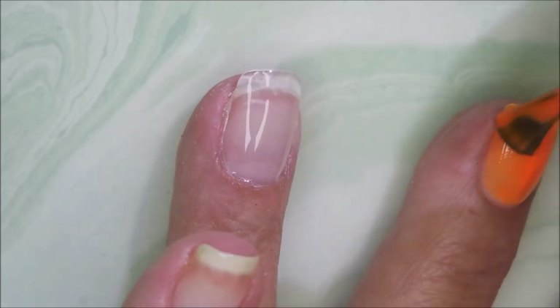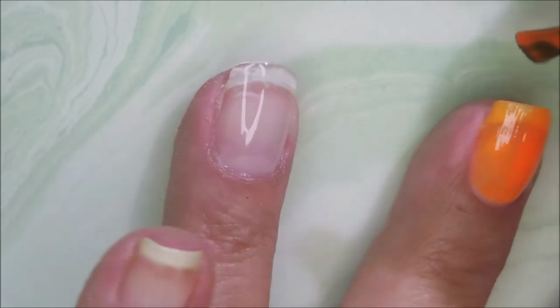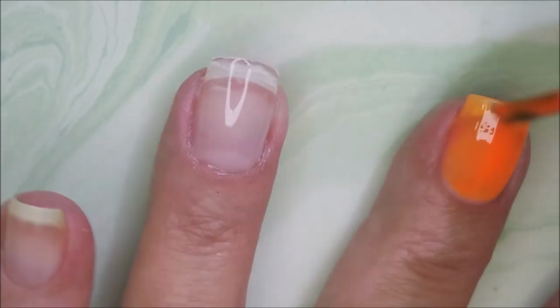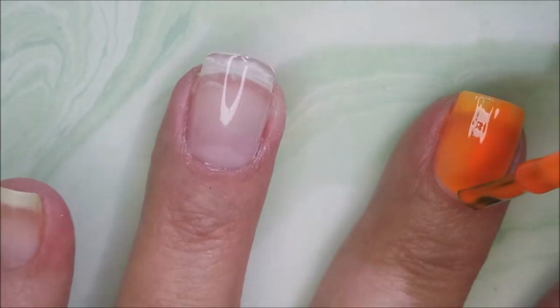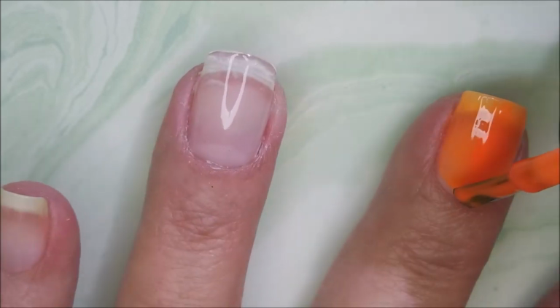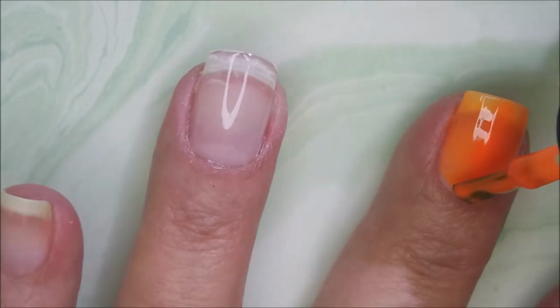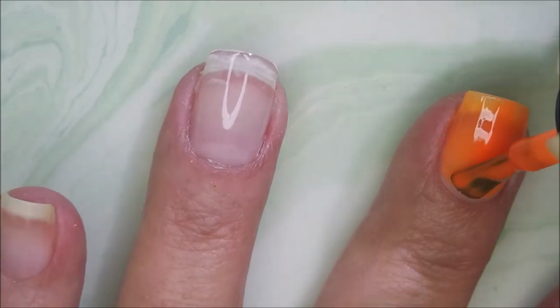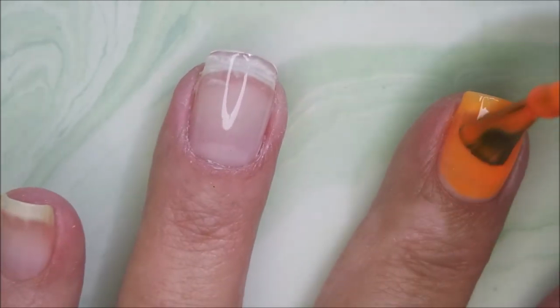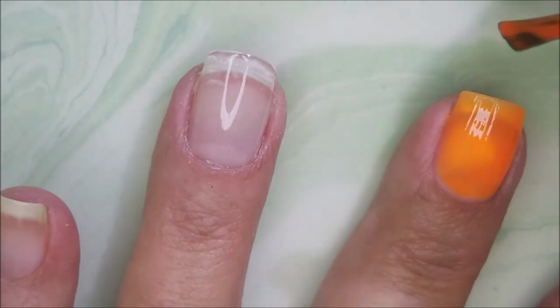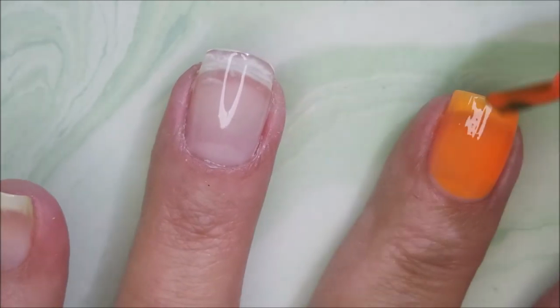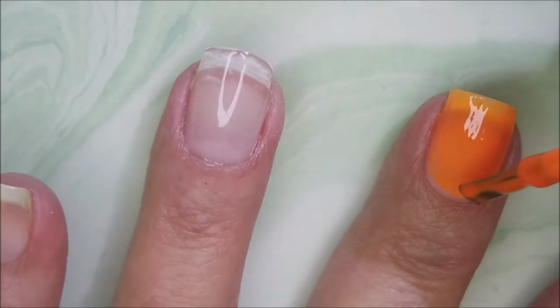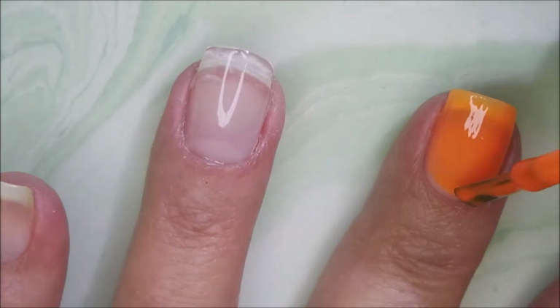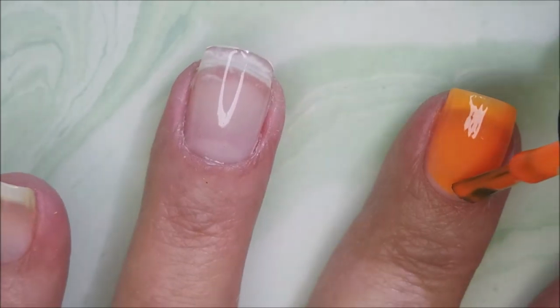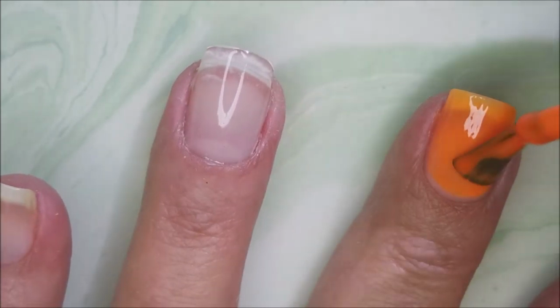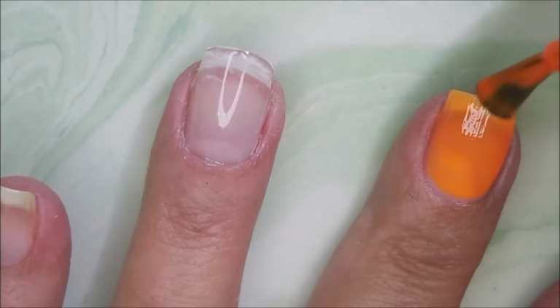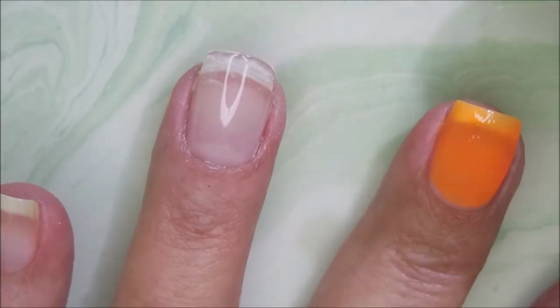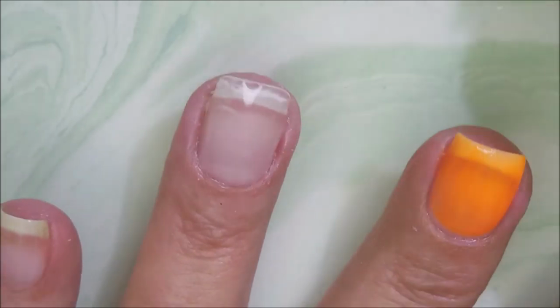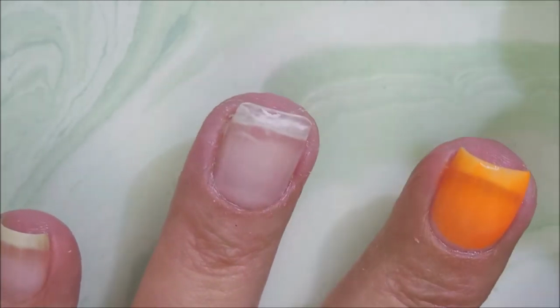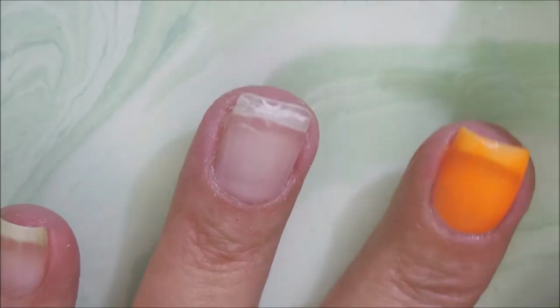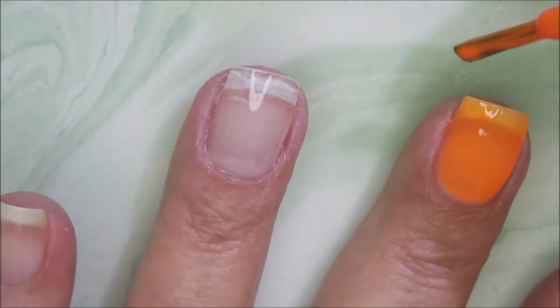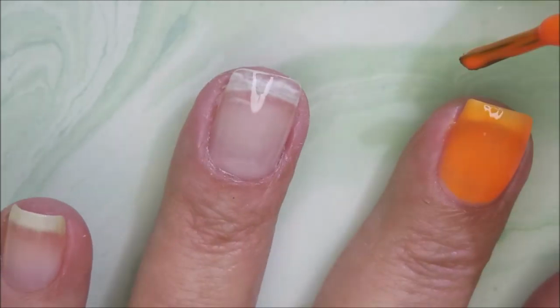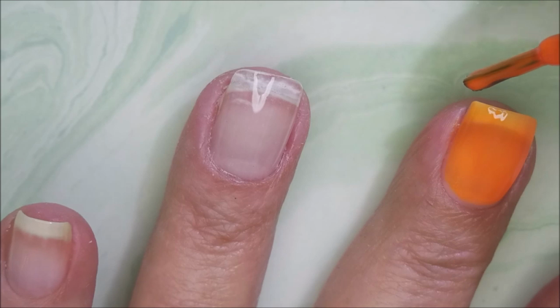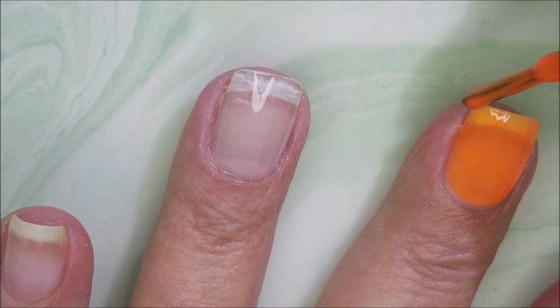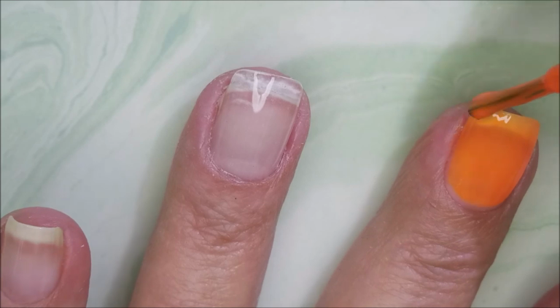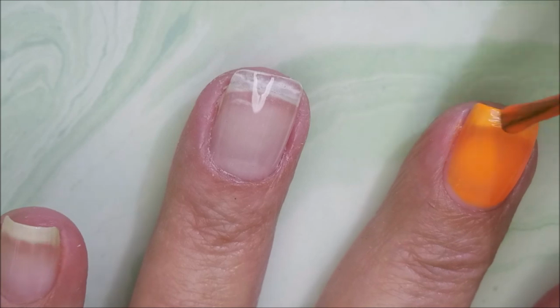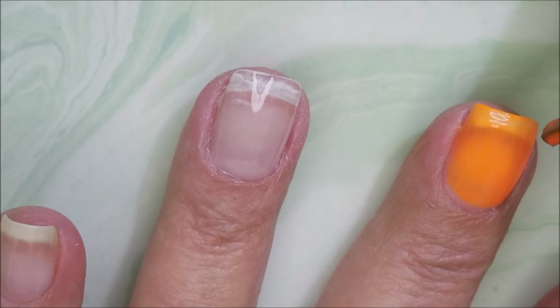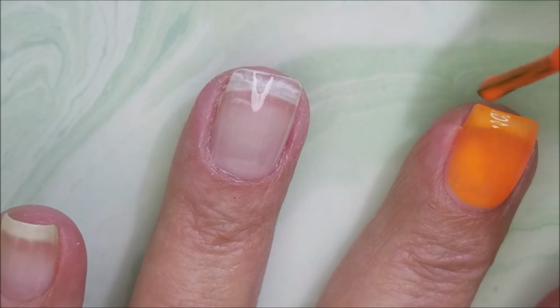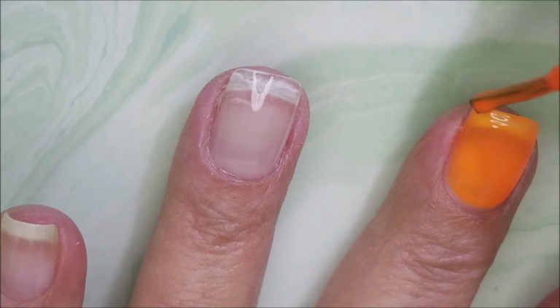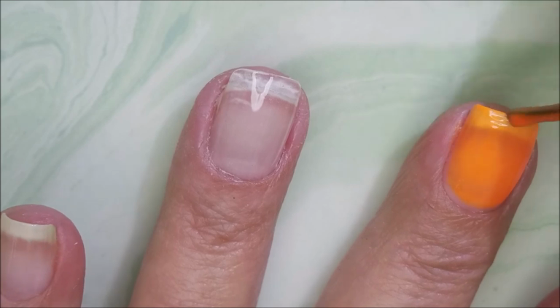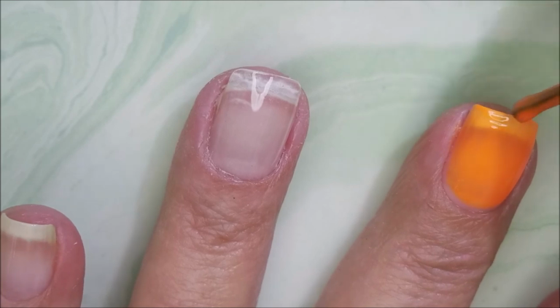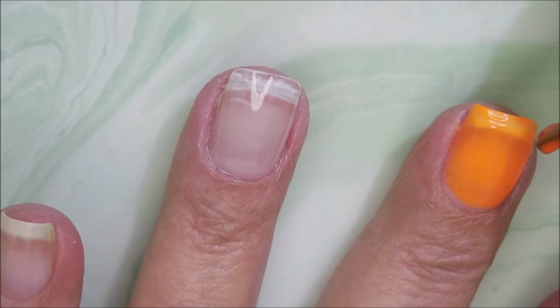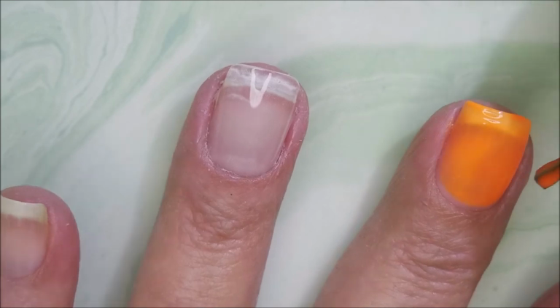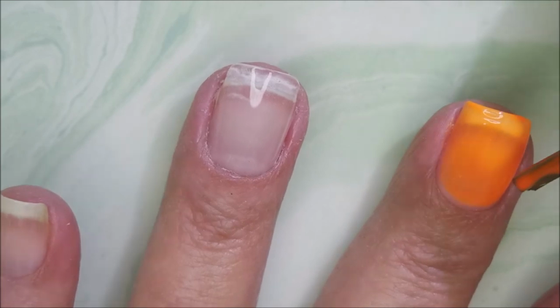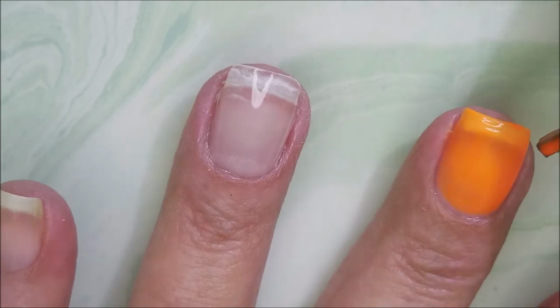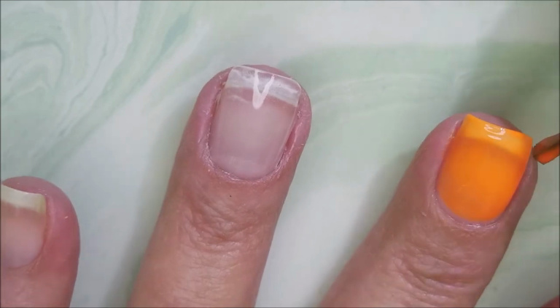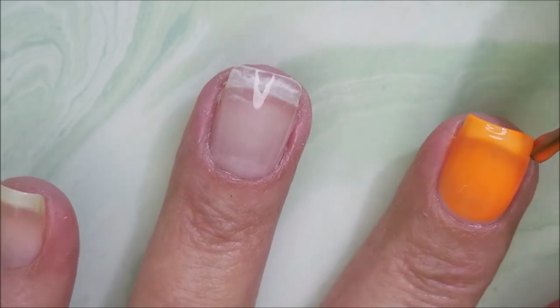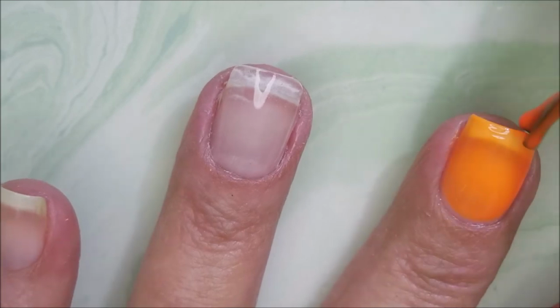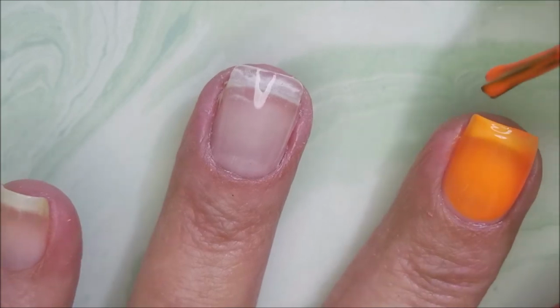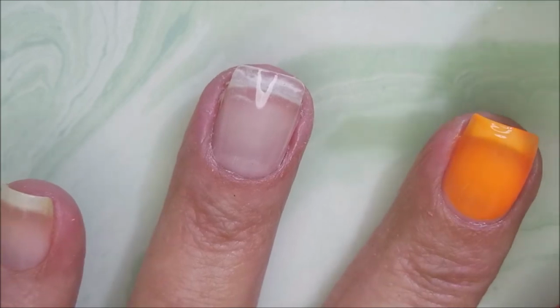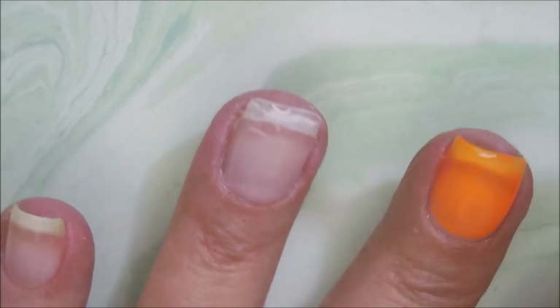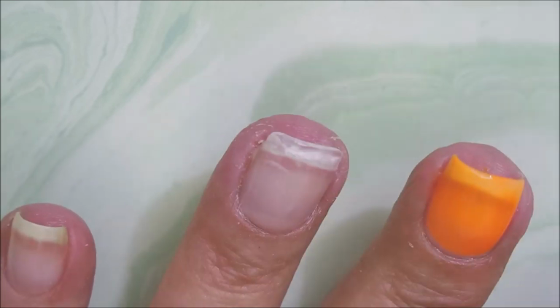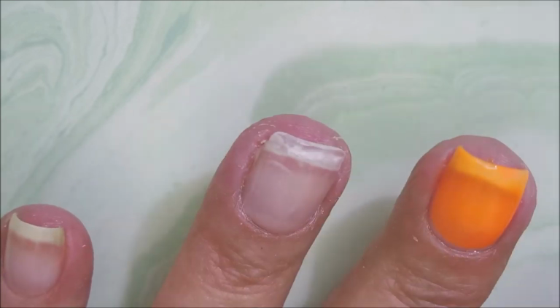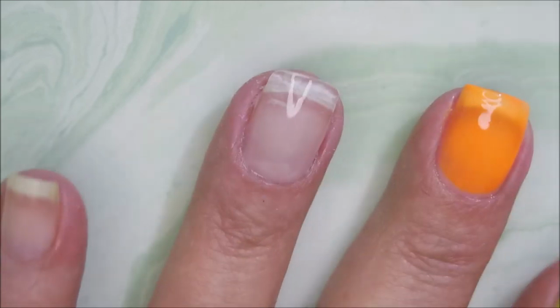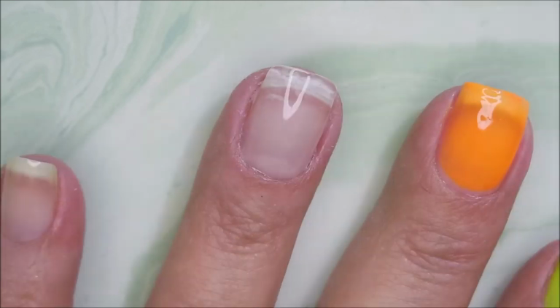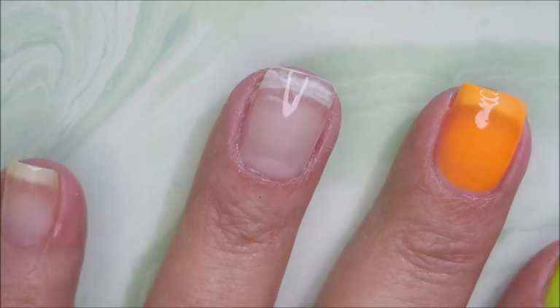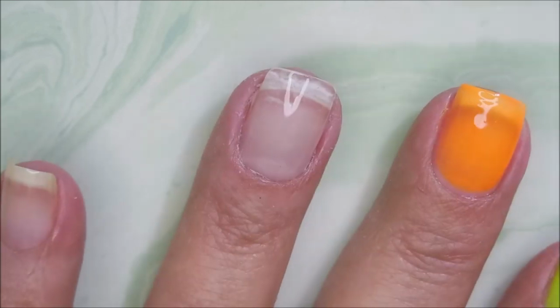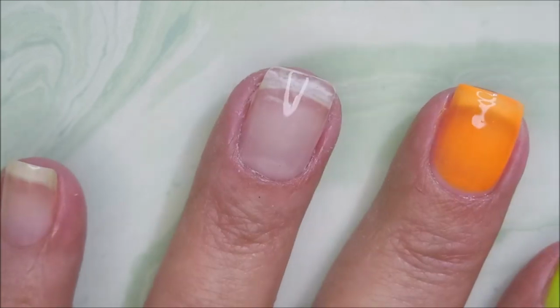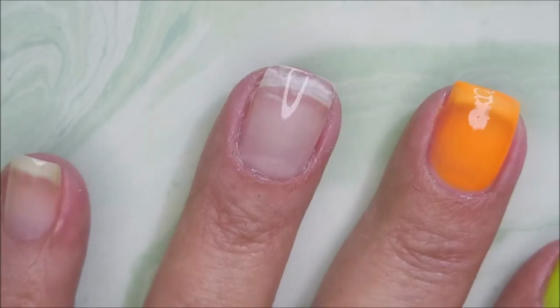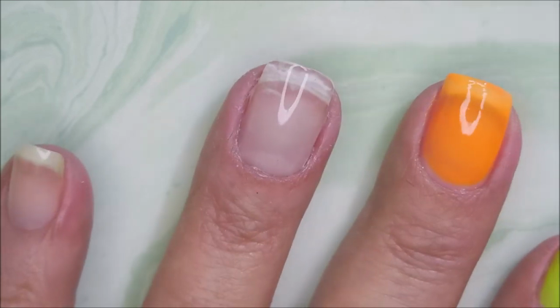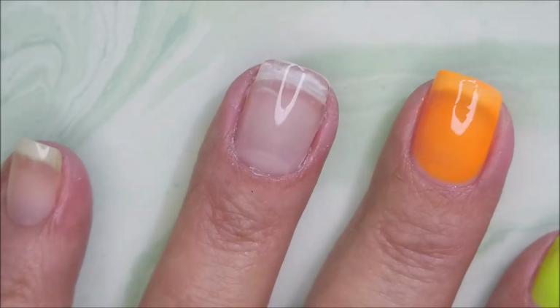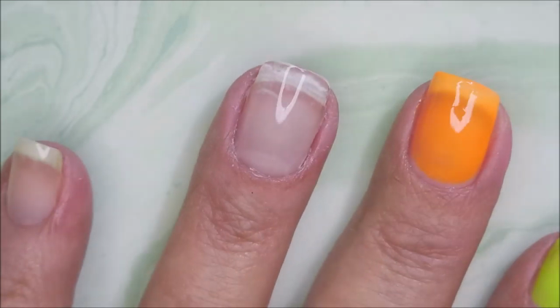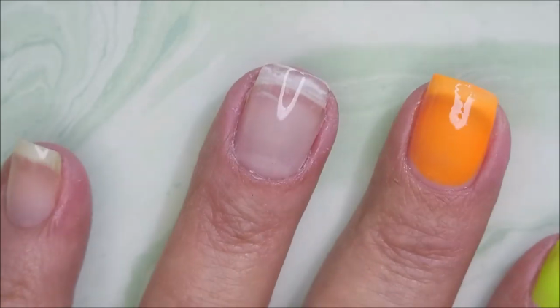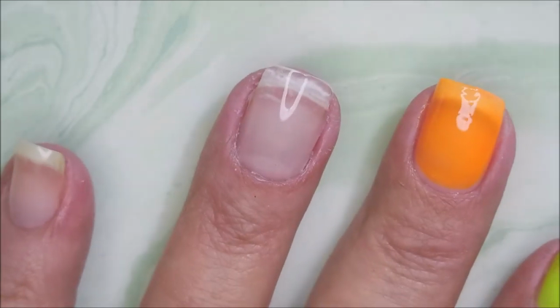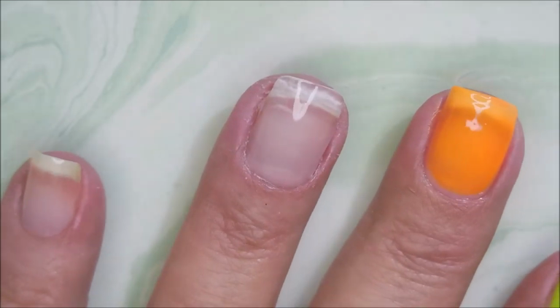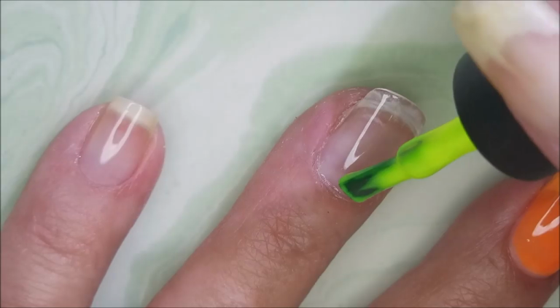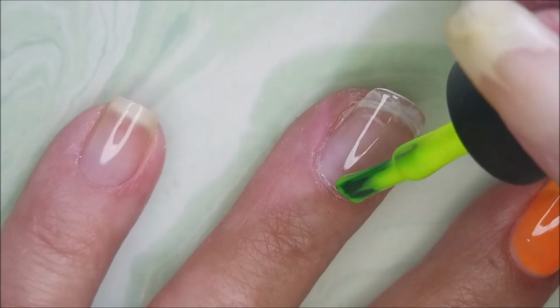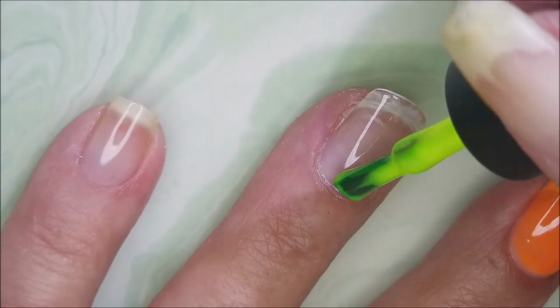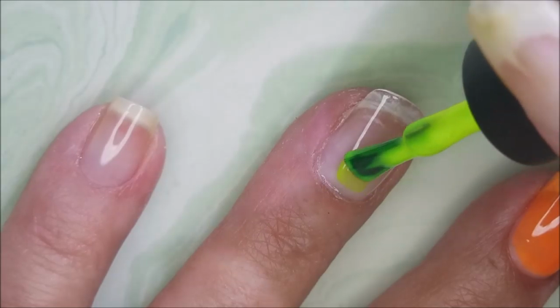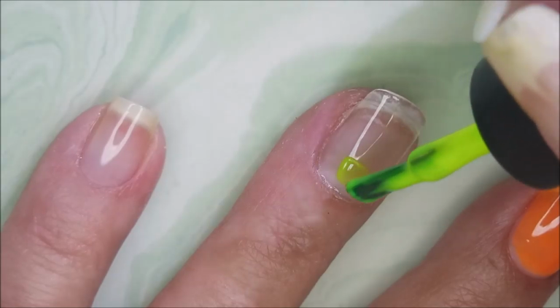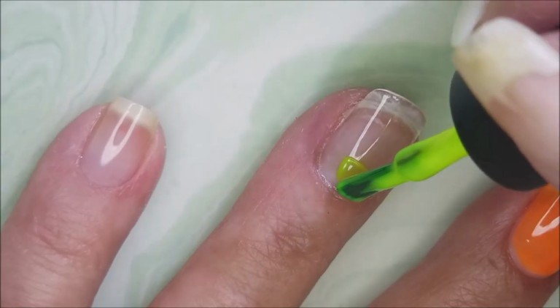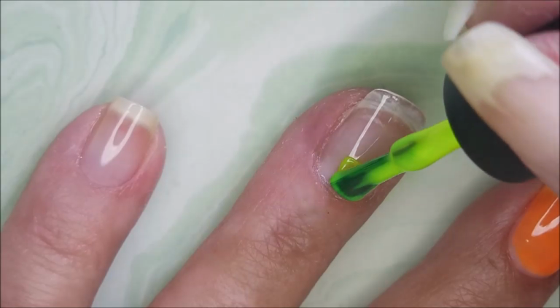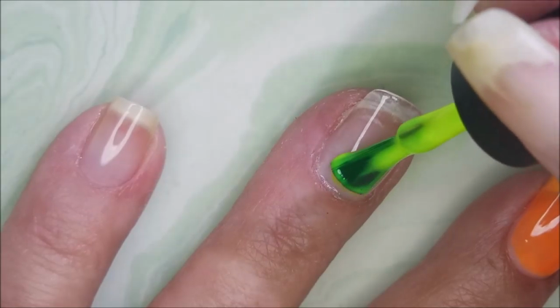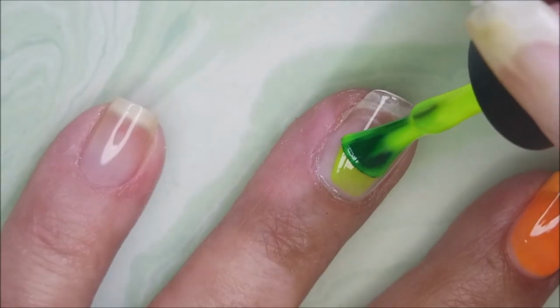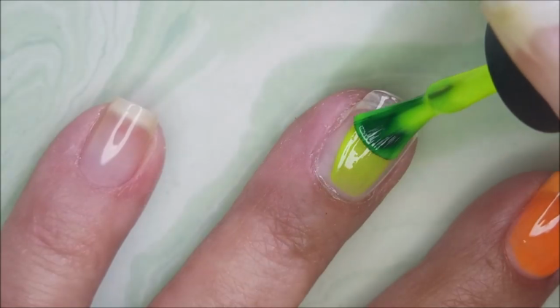I am doing a thin coat on all of these — I'll do thin coats for all the coats that I do. I need to be sure to cap my free edge.